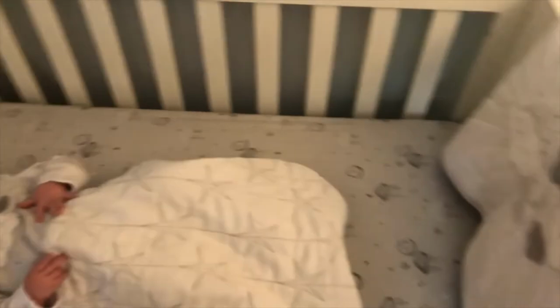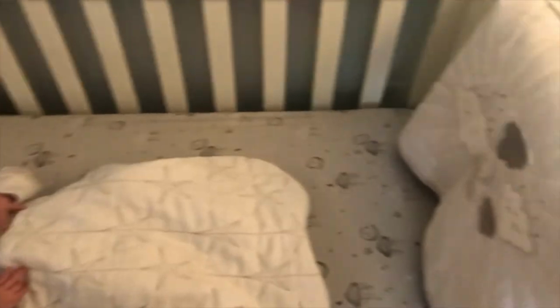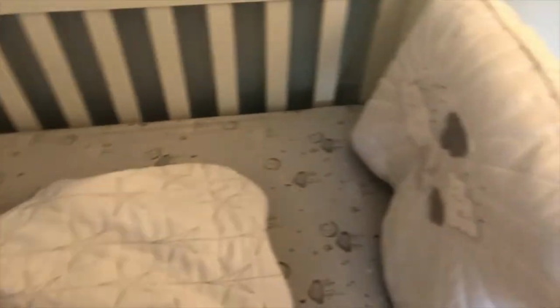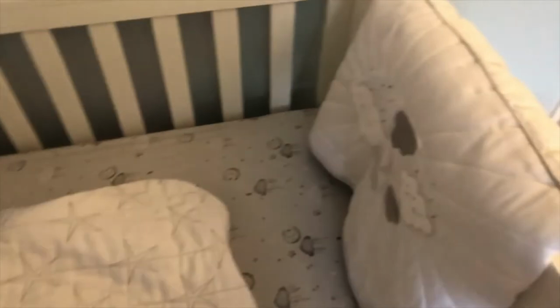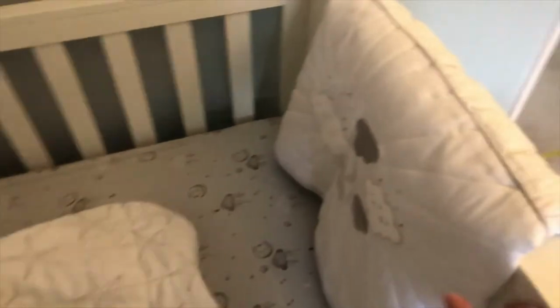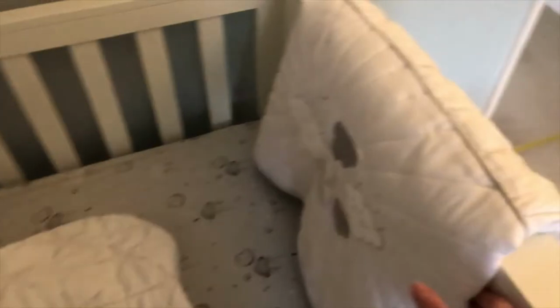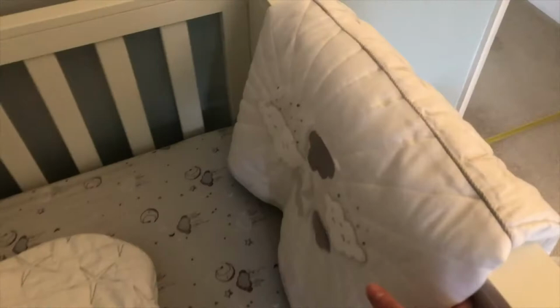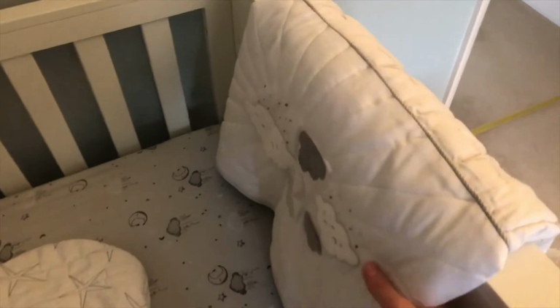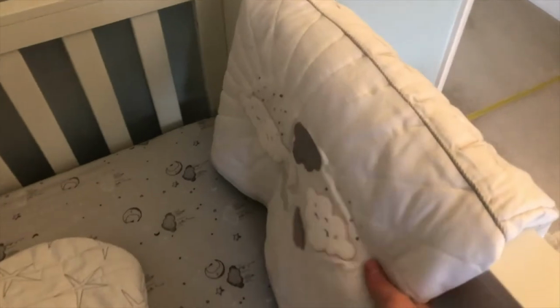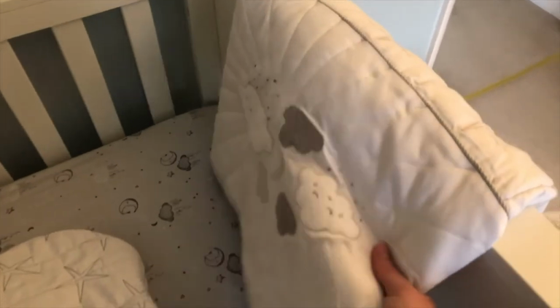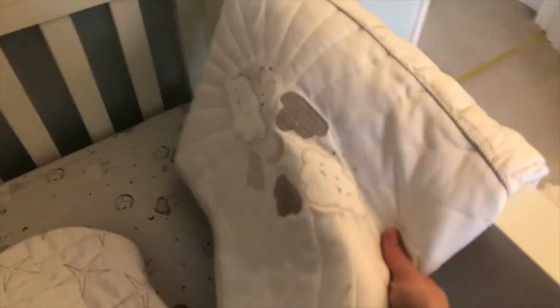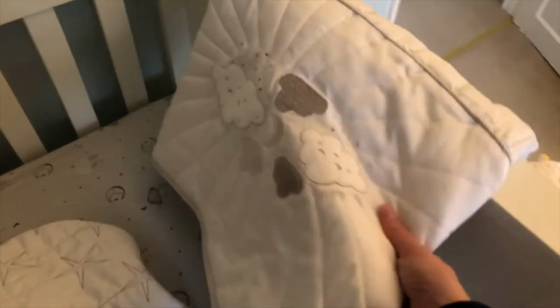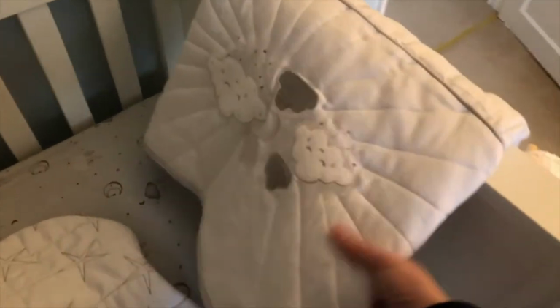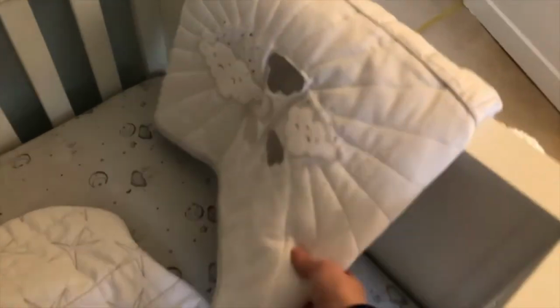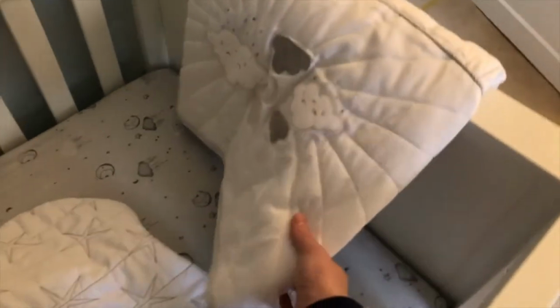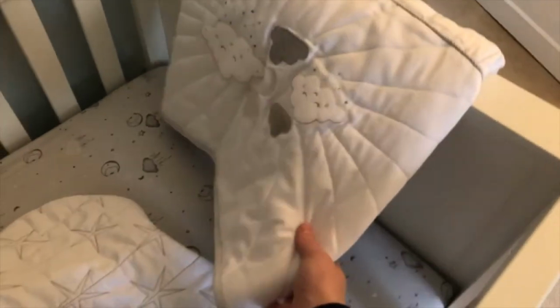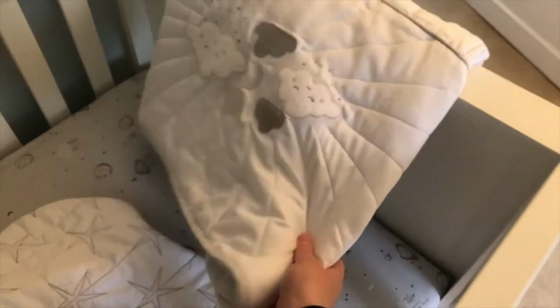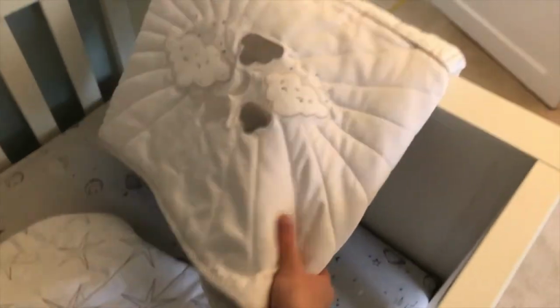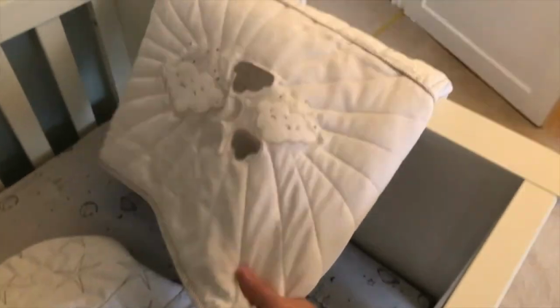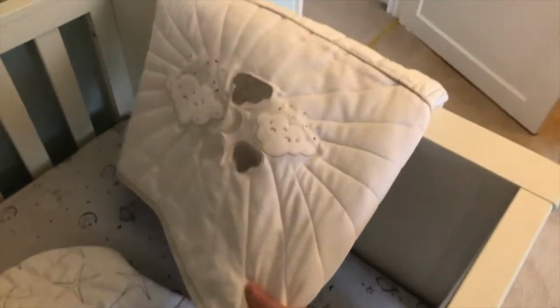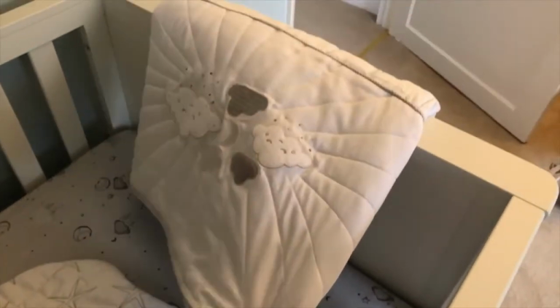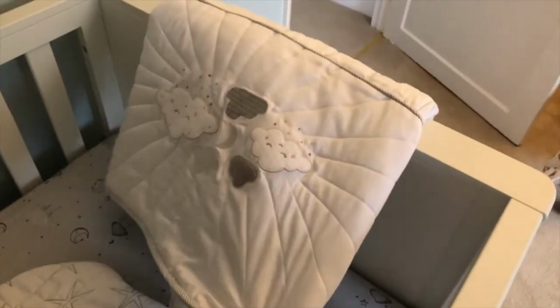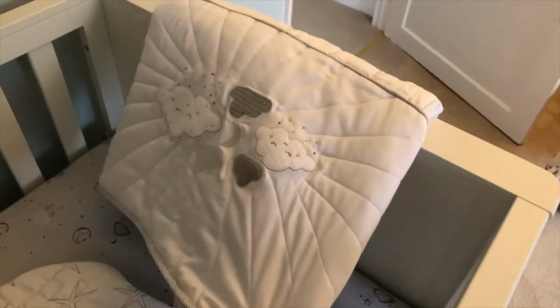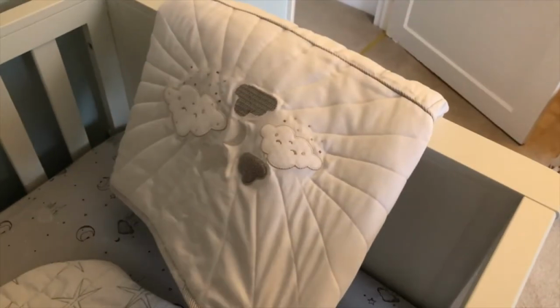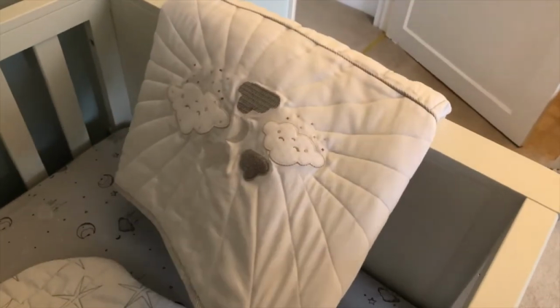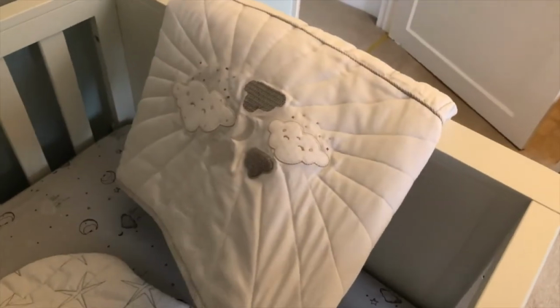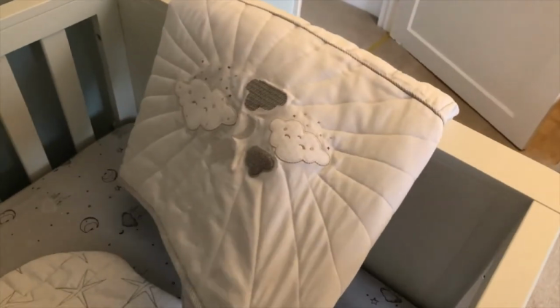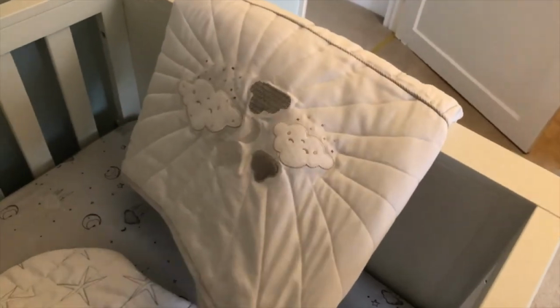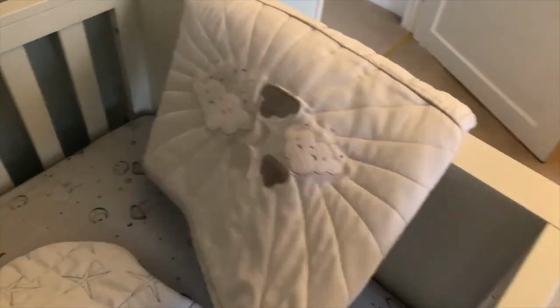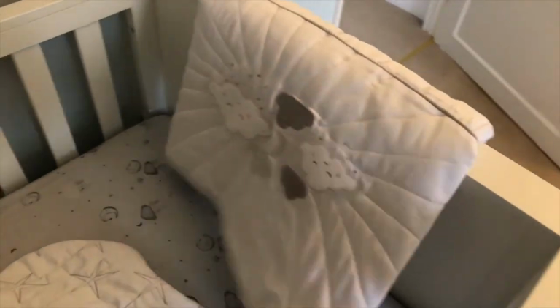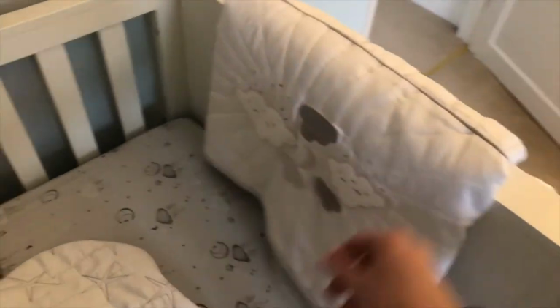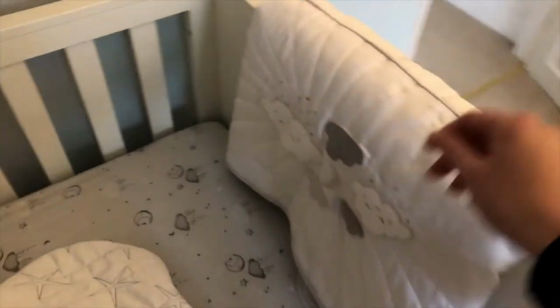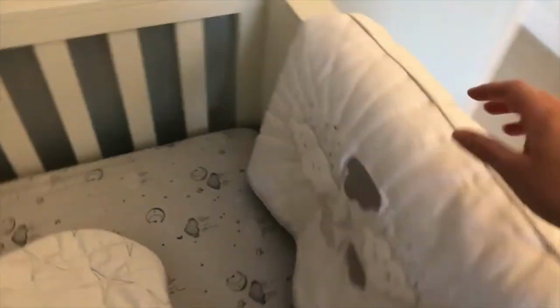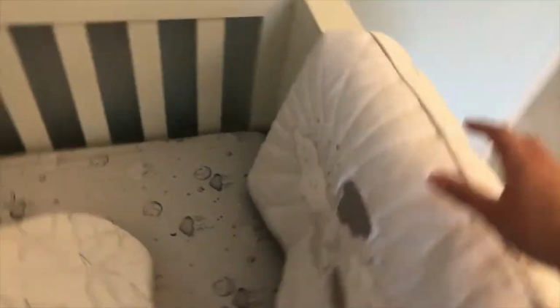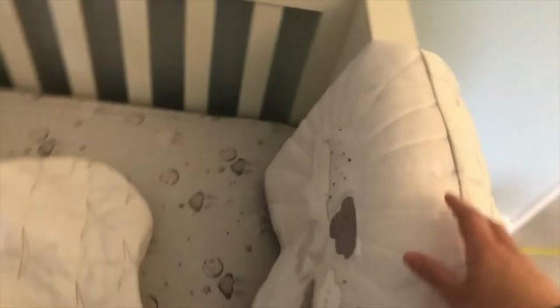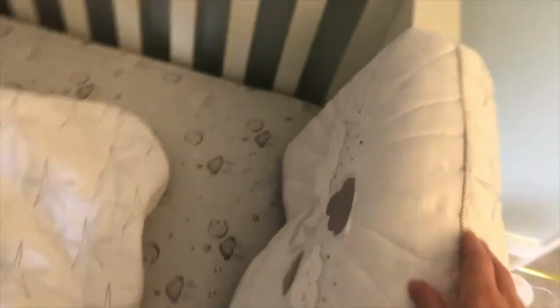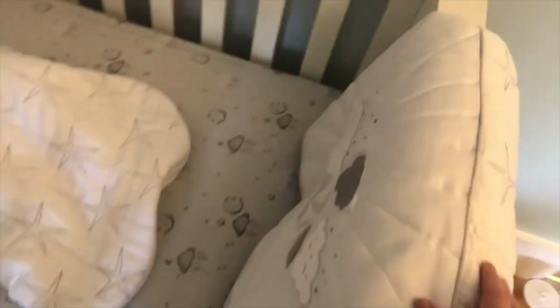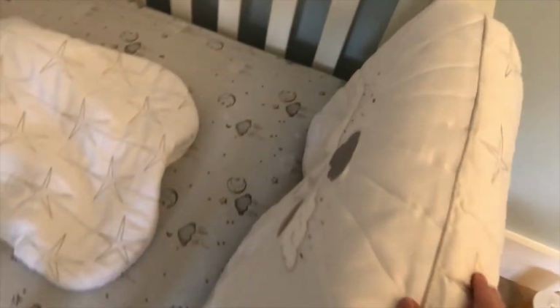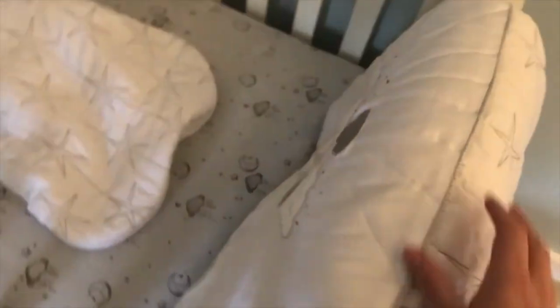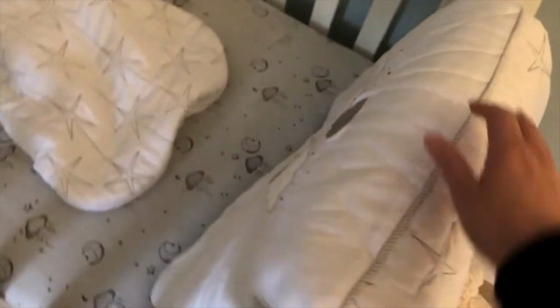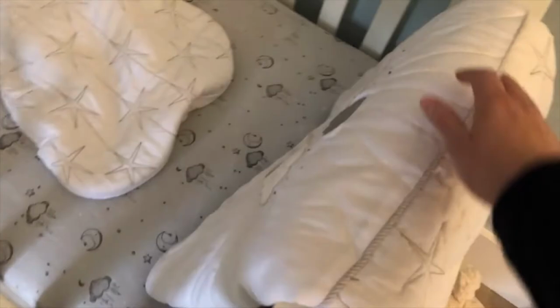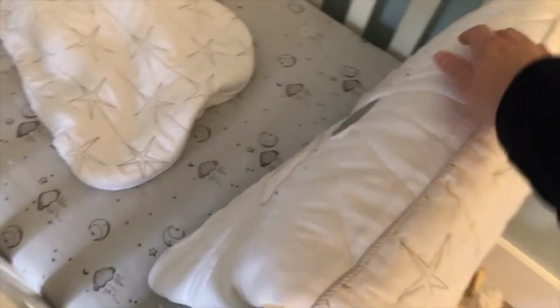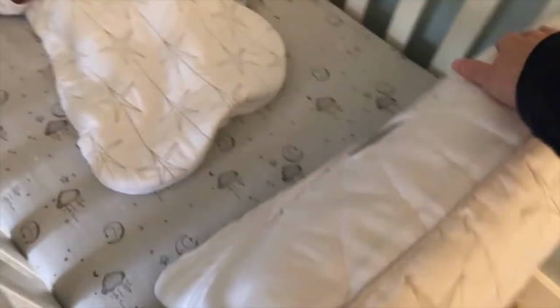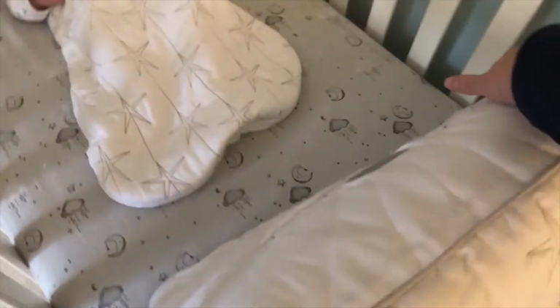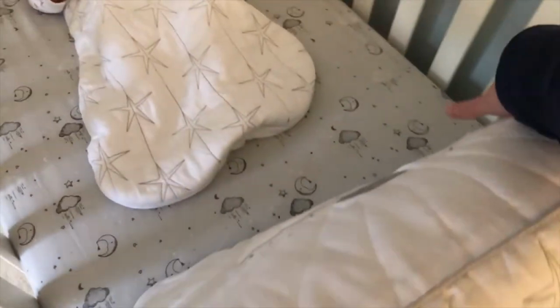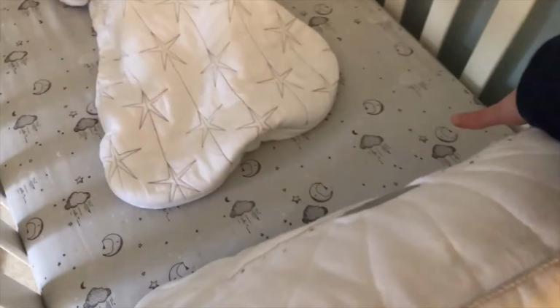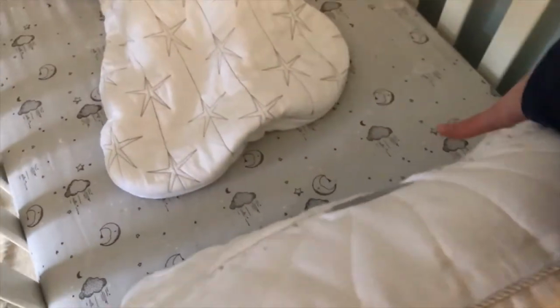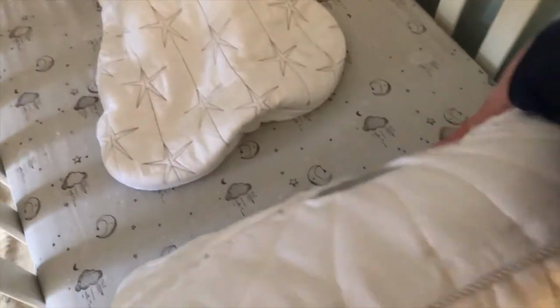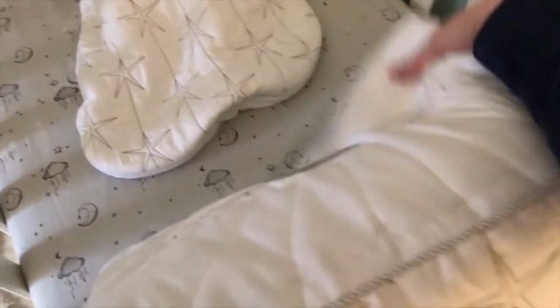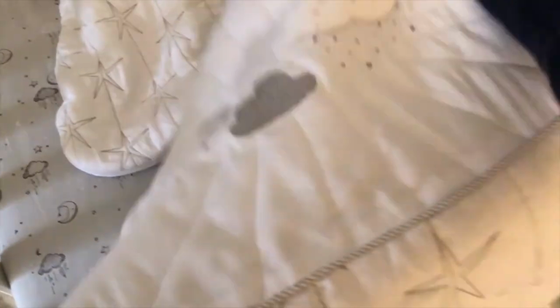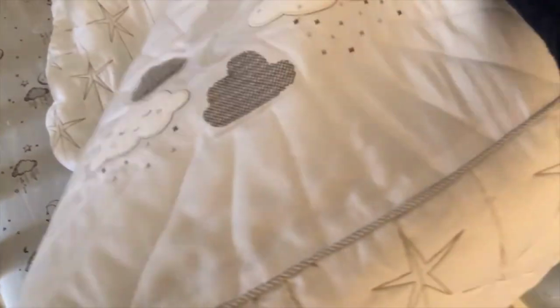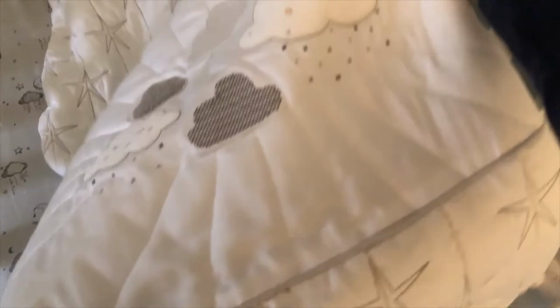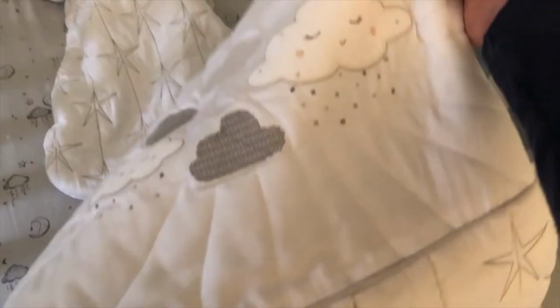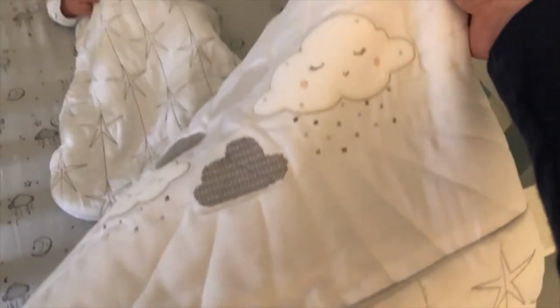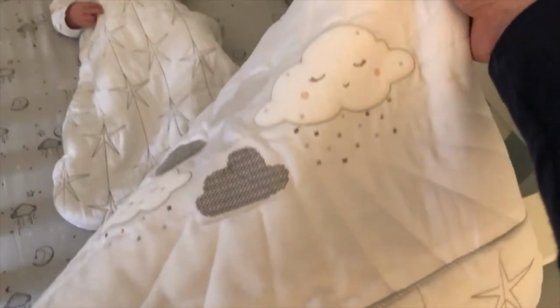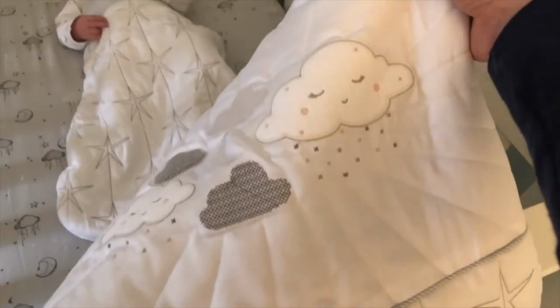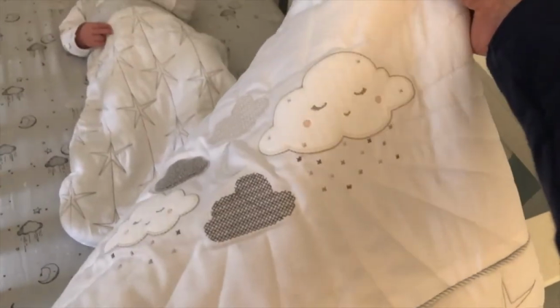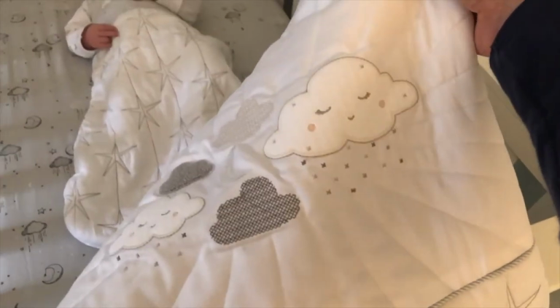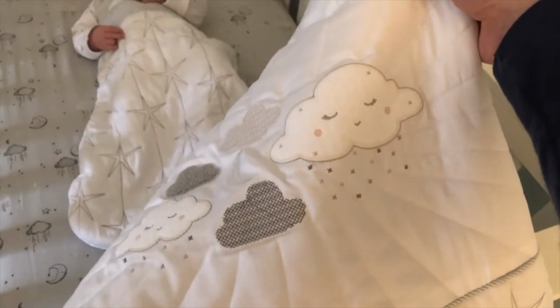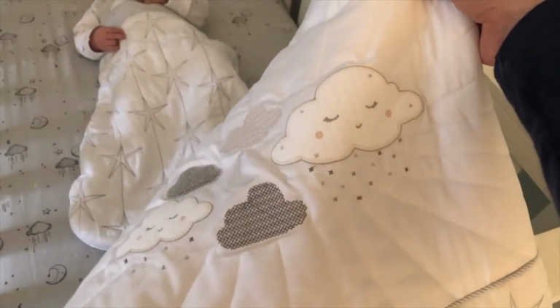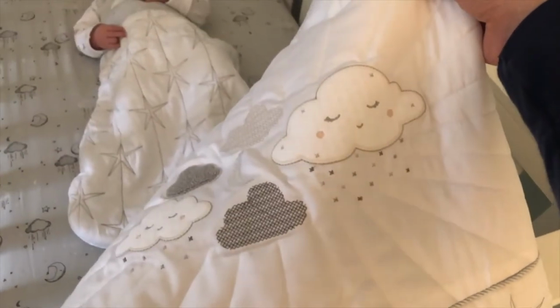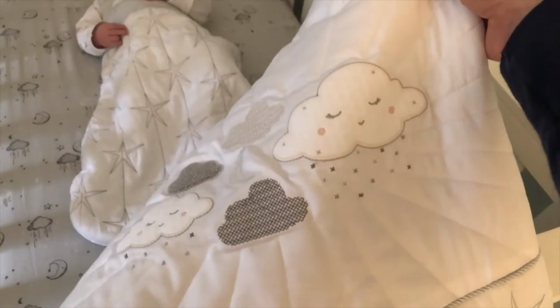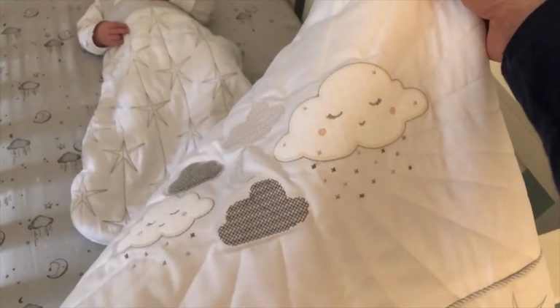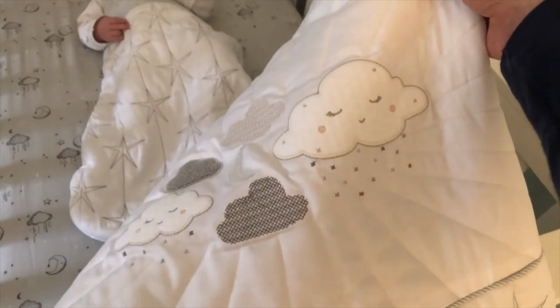Also for when he's a little bit older, there's this beautiful quilt. Turn it upside down — it's got some really nice detail to it.